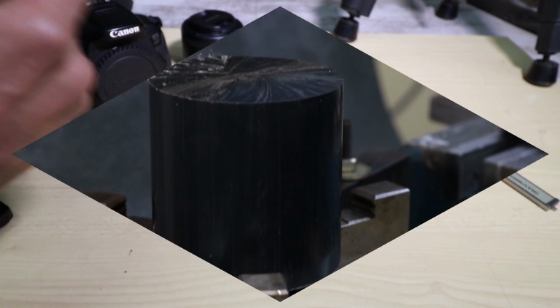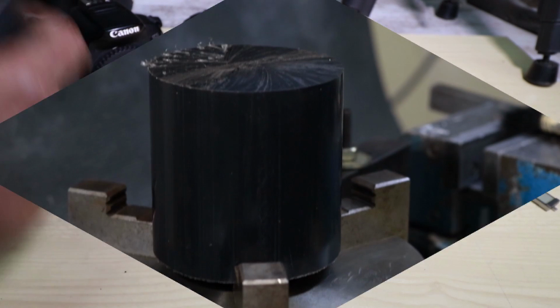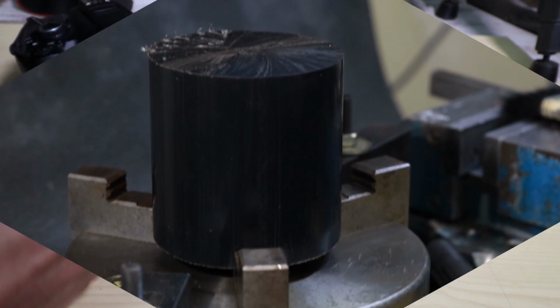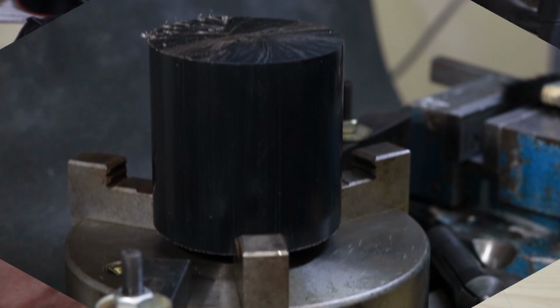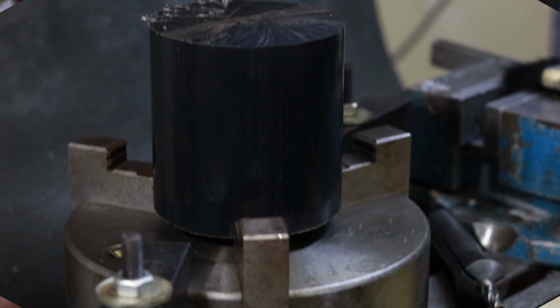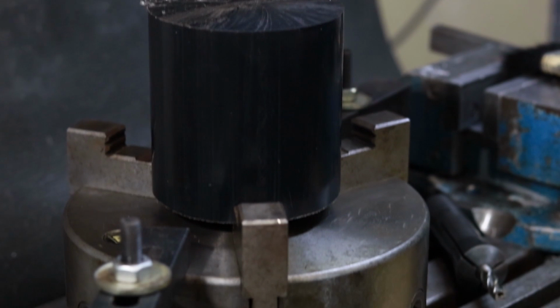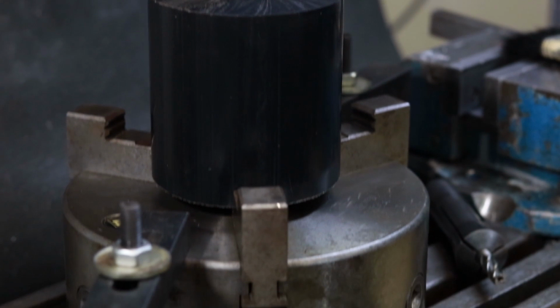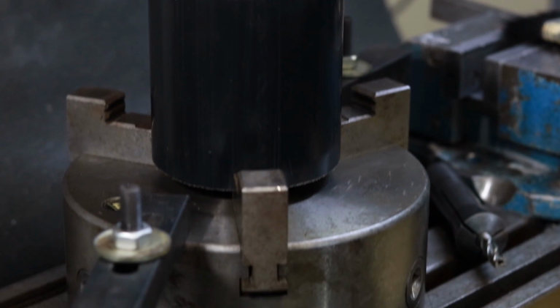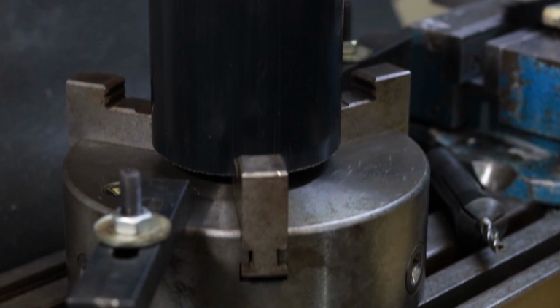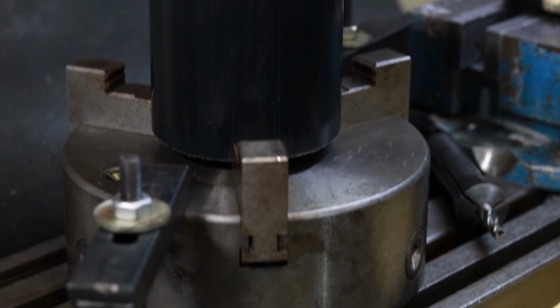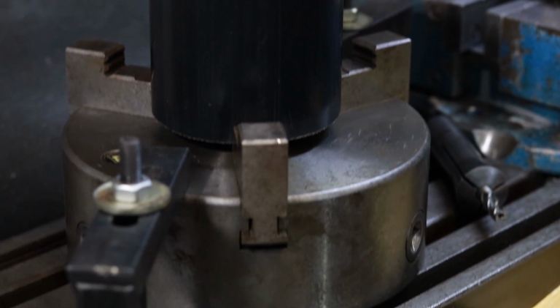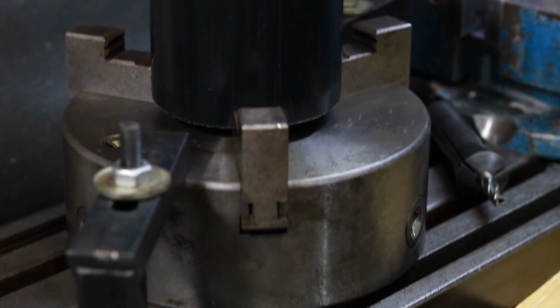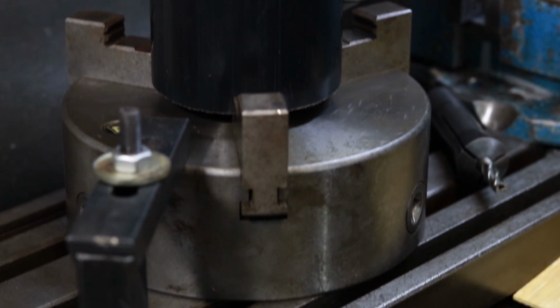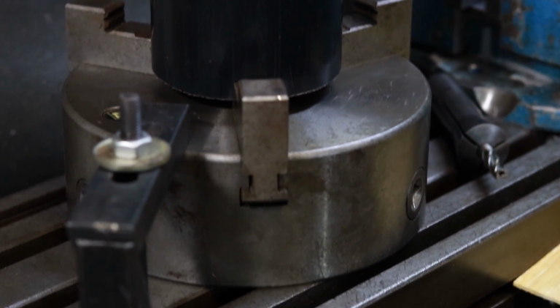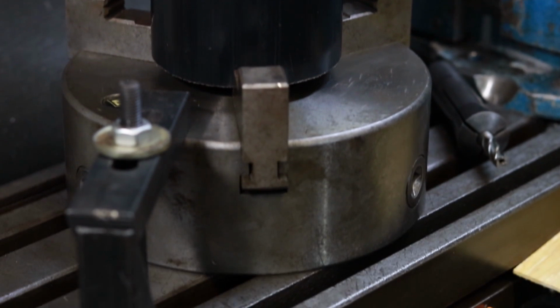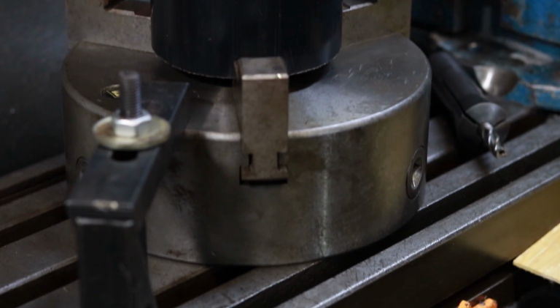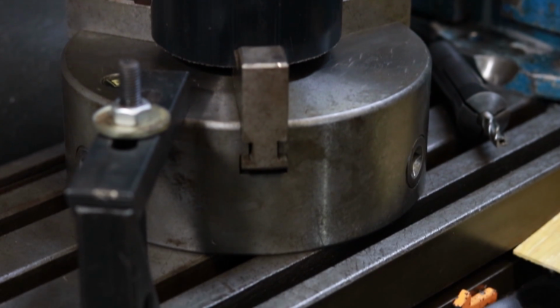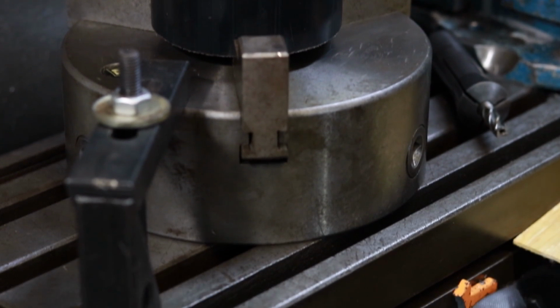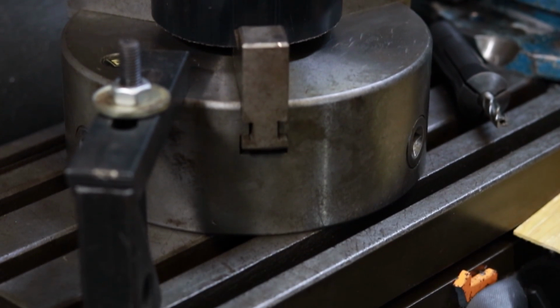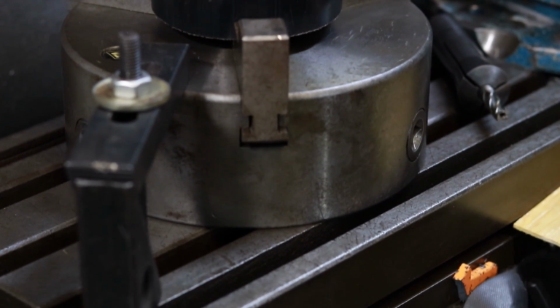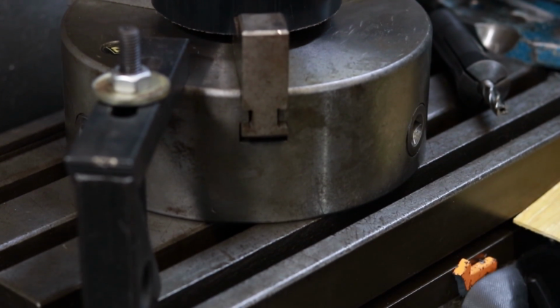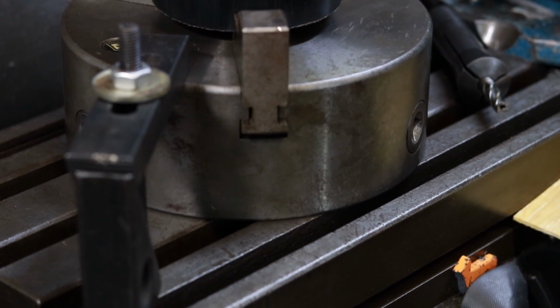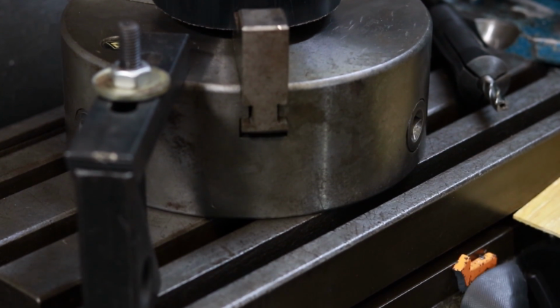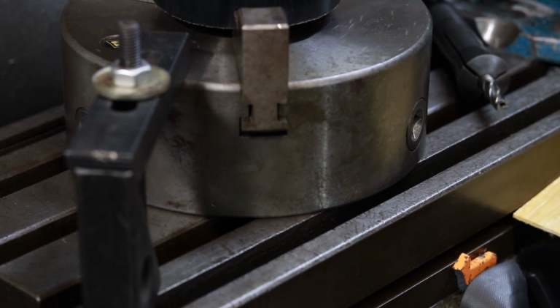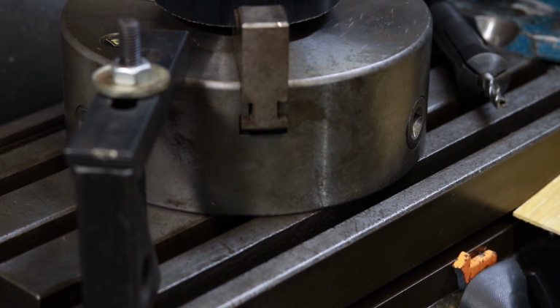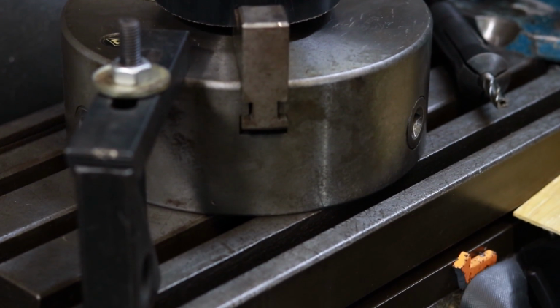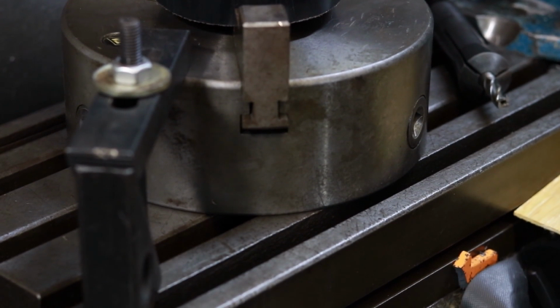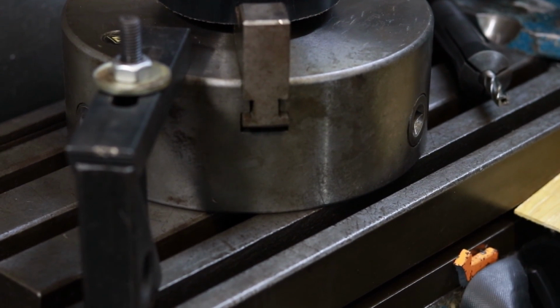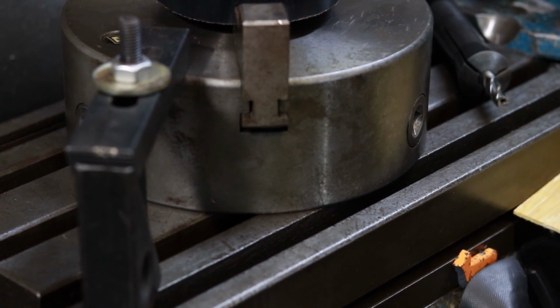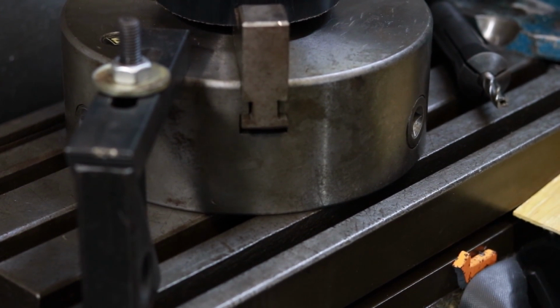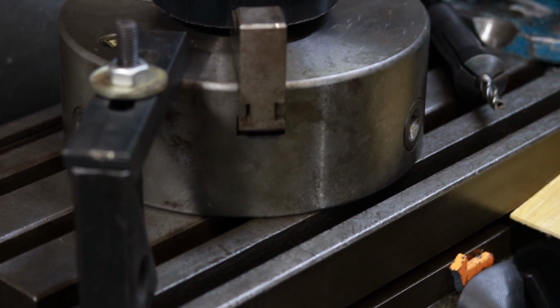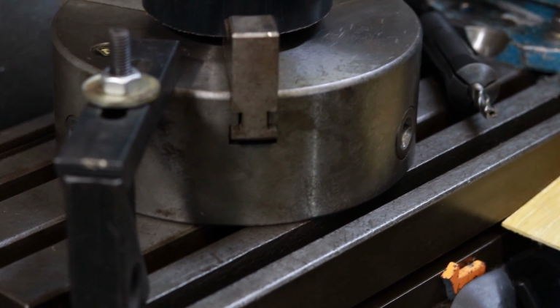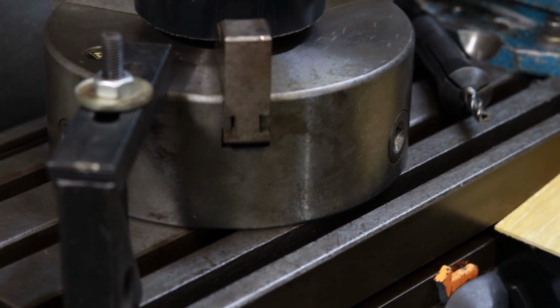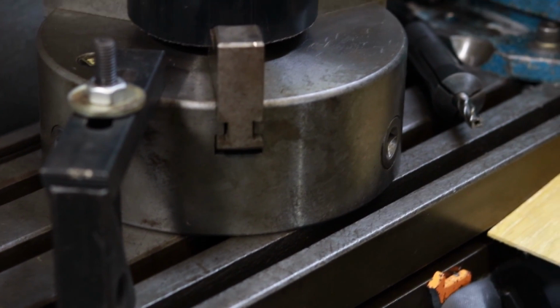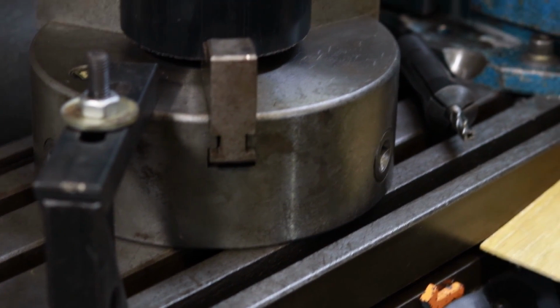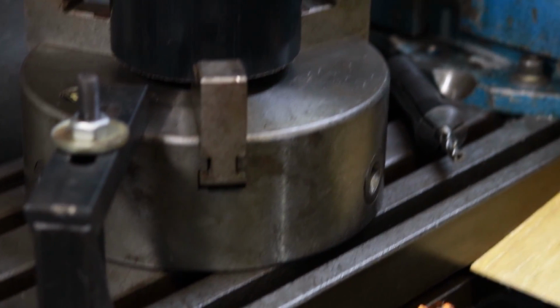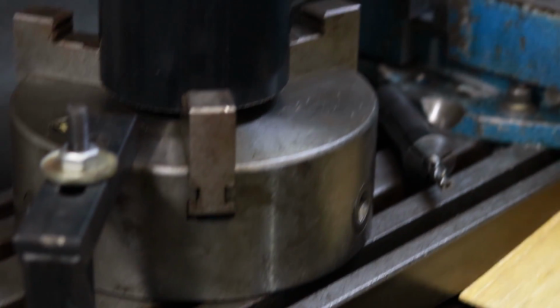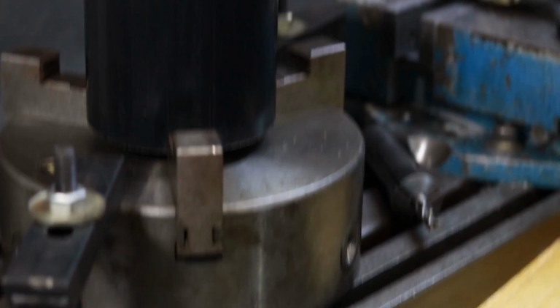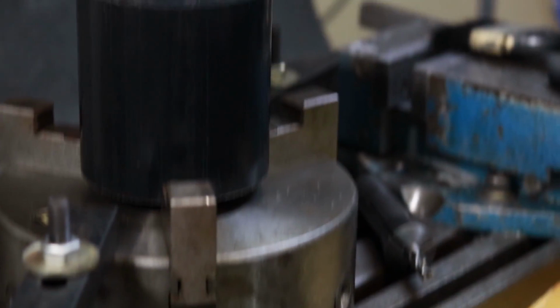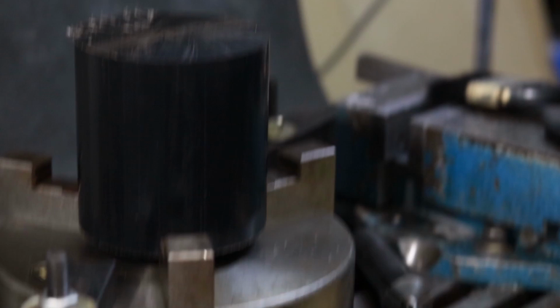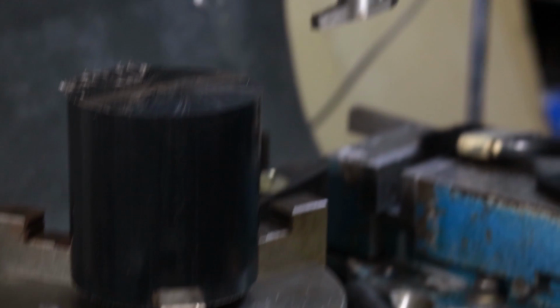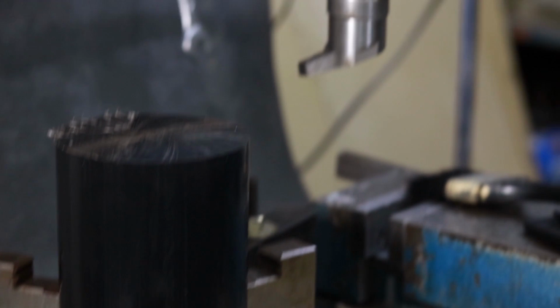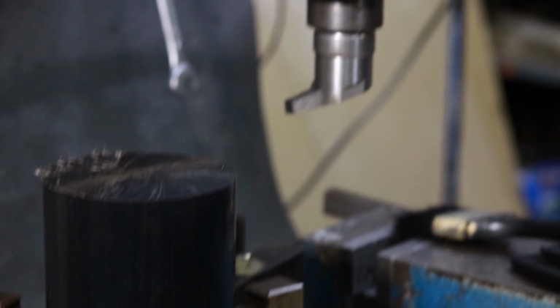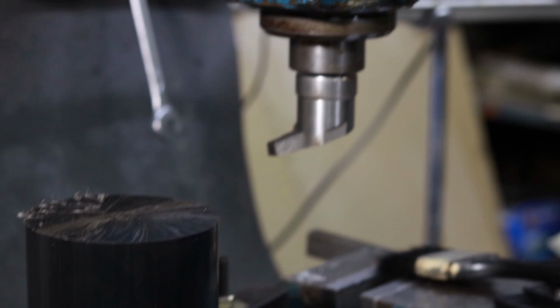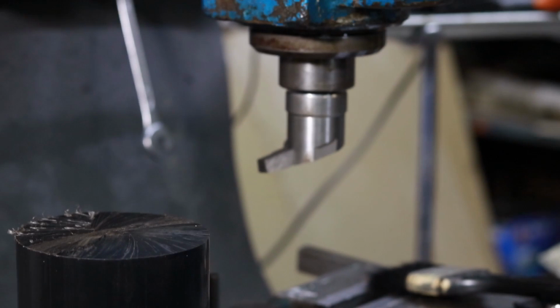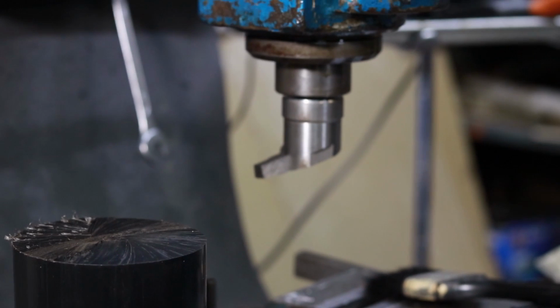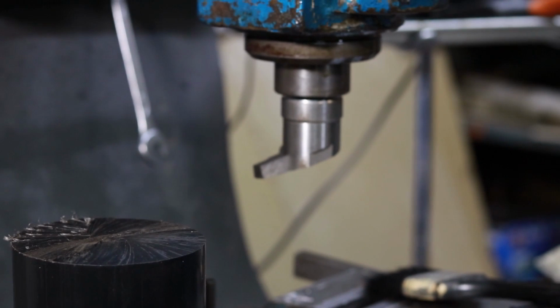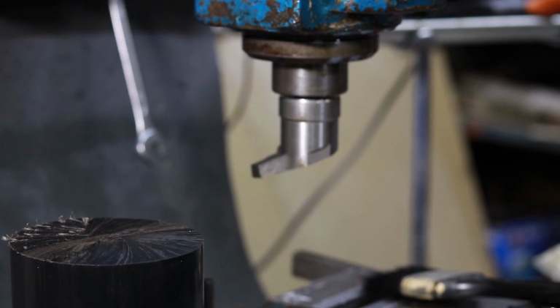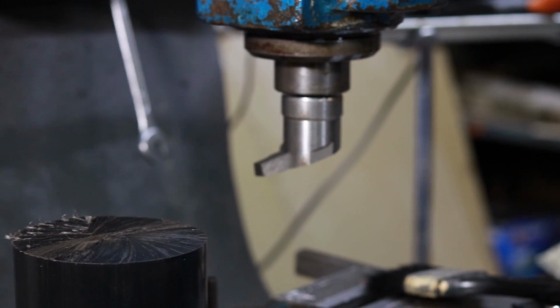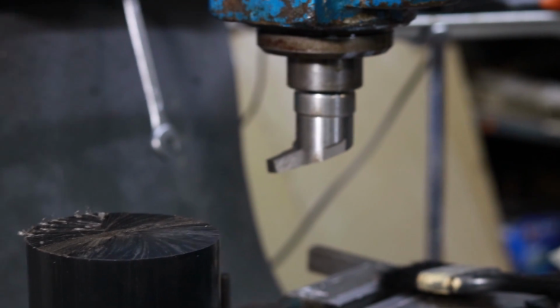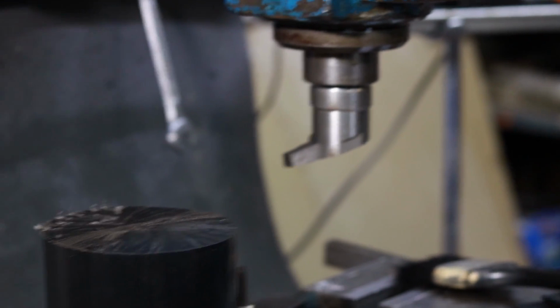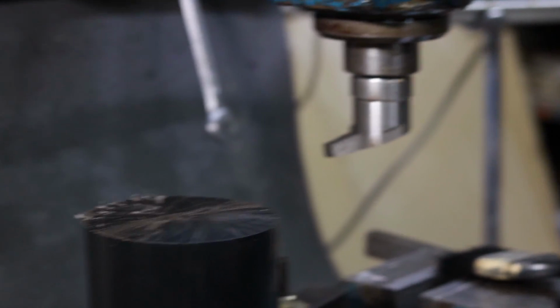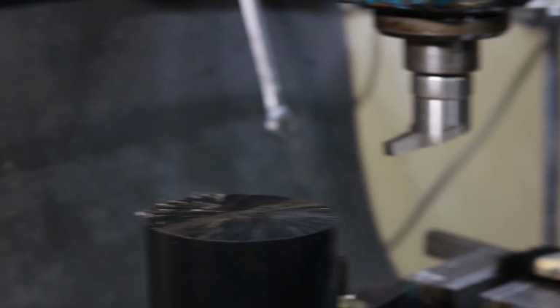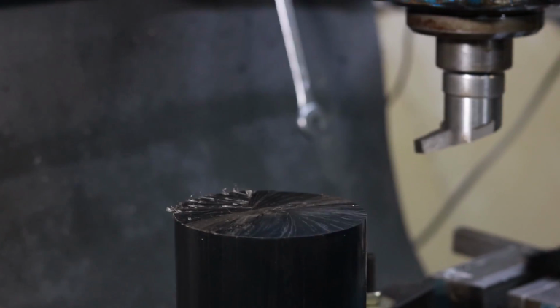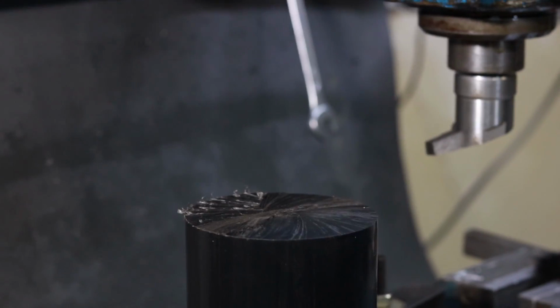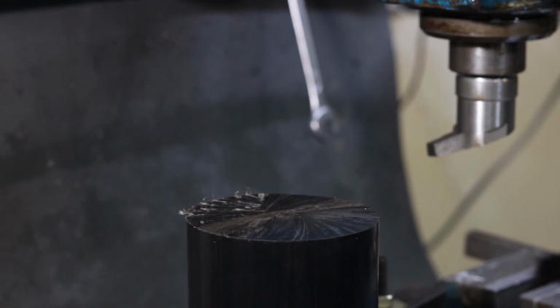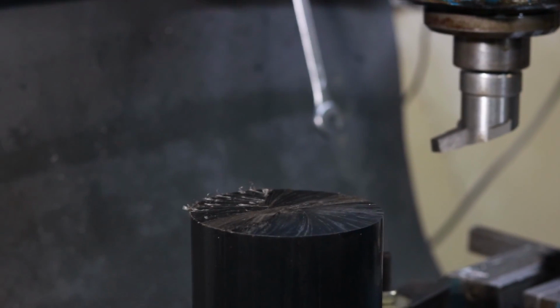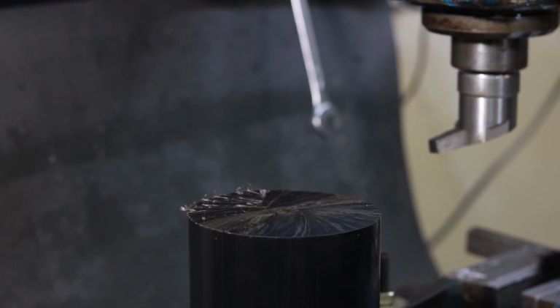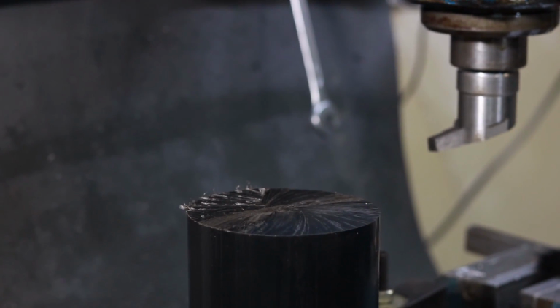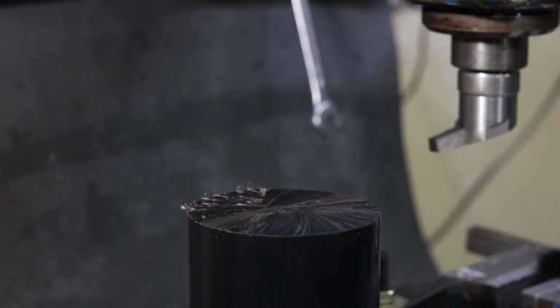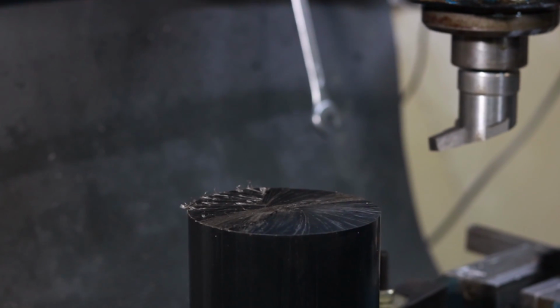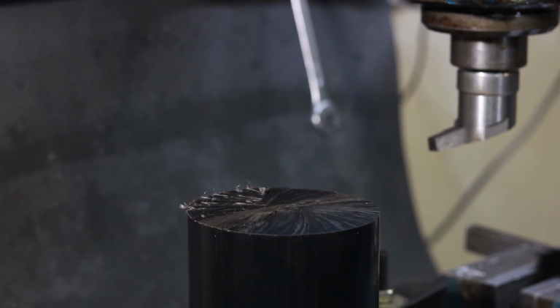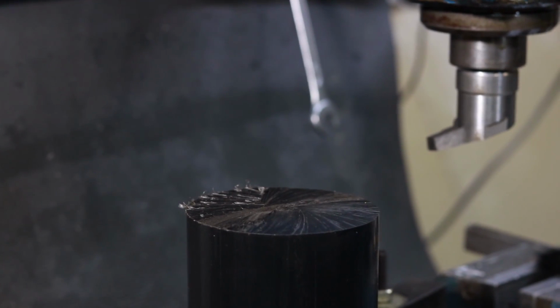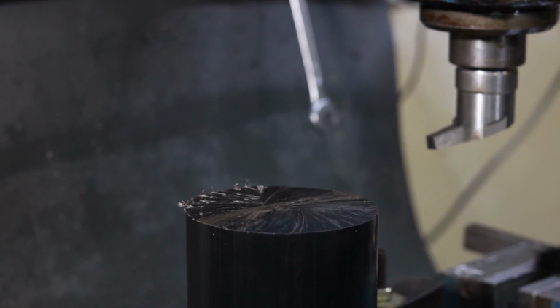We're going to start with the part chucked up in the three-jaw on the mill table and we'll be using the fly cutter to just deck off the top to get a nice smooth surface to start from.